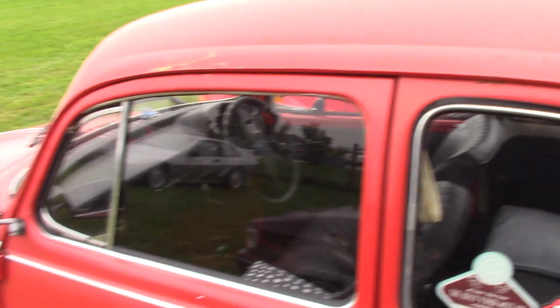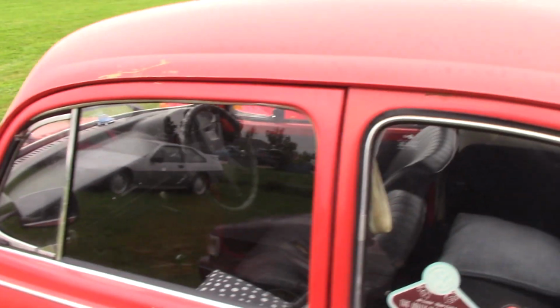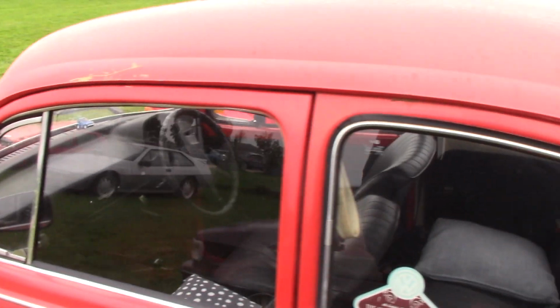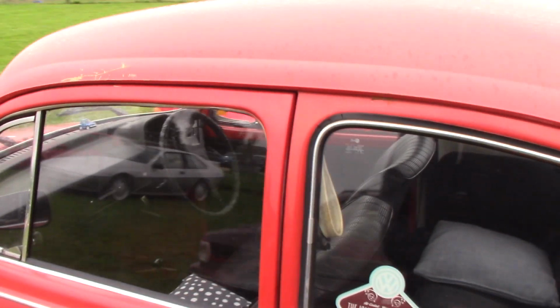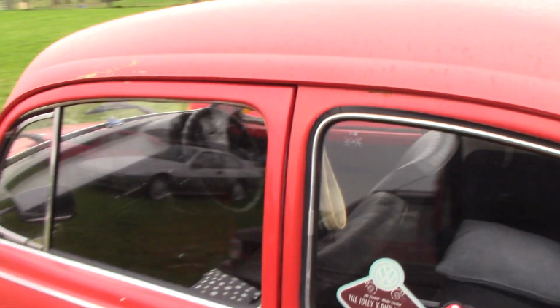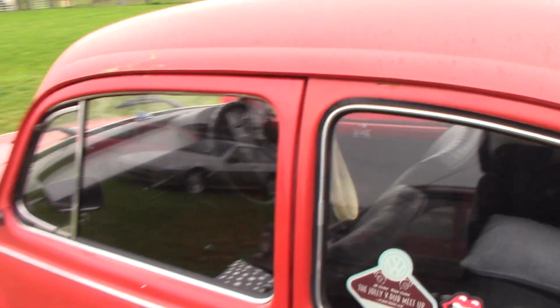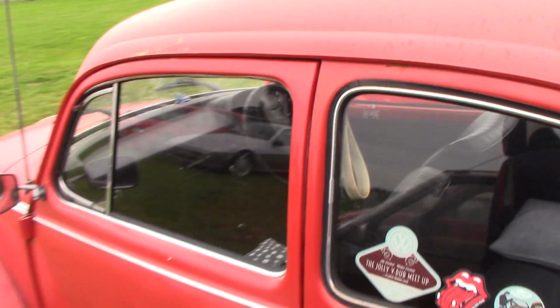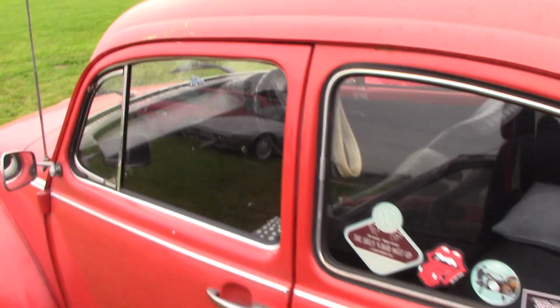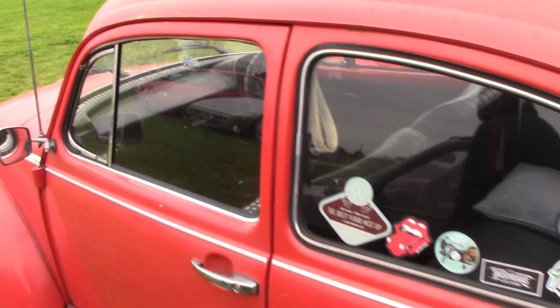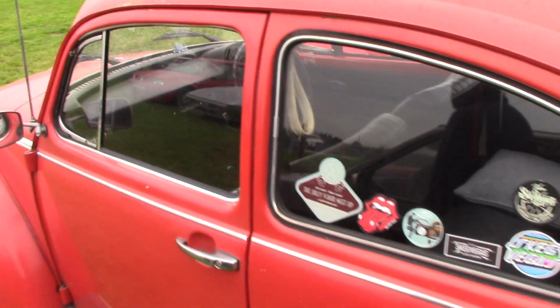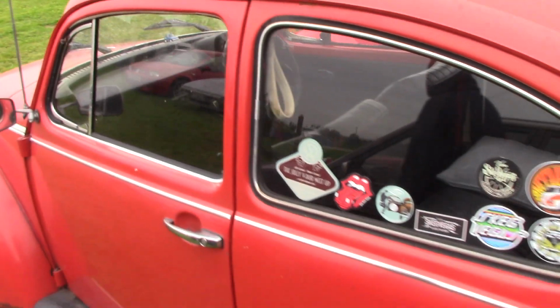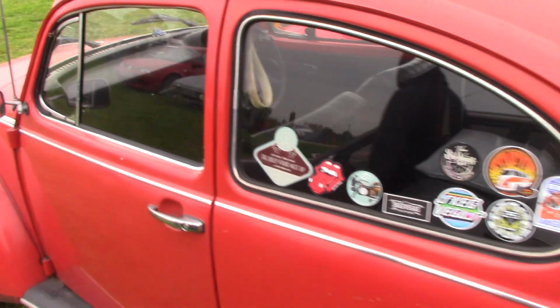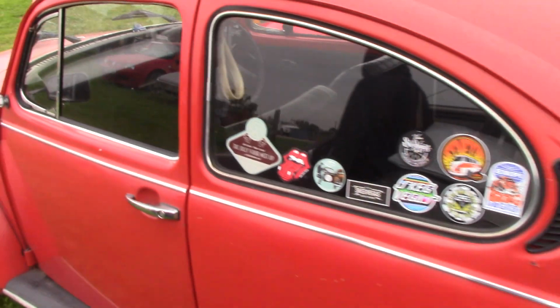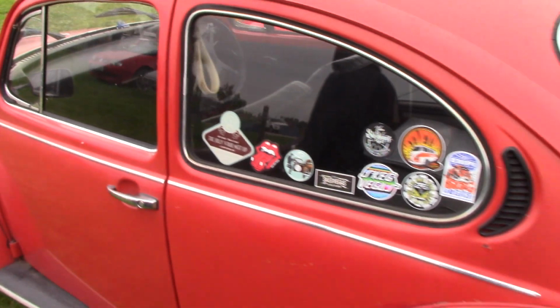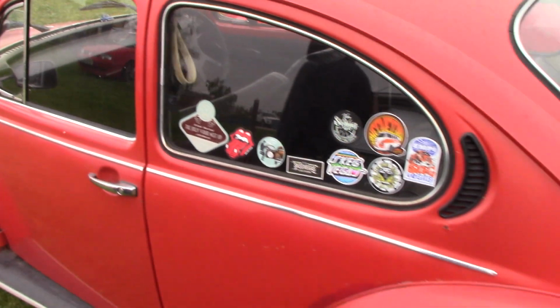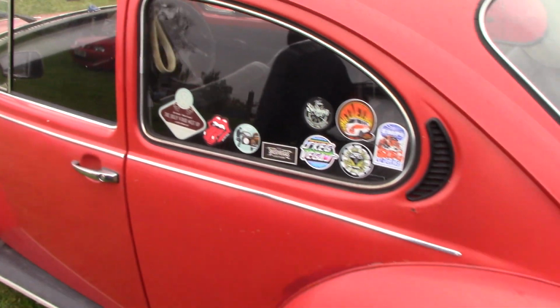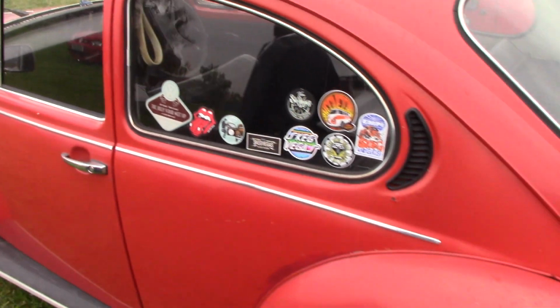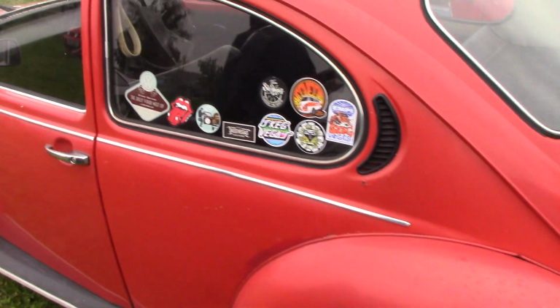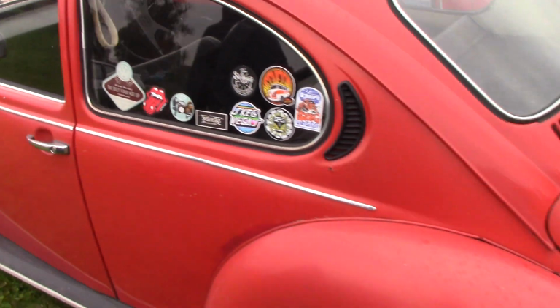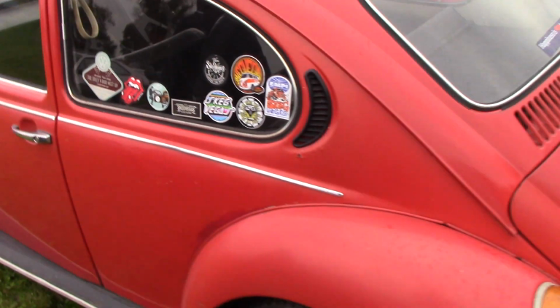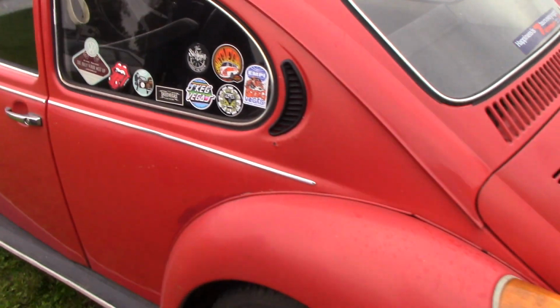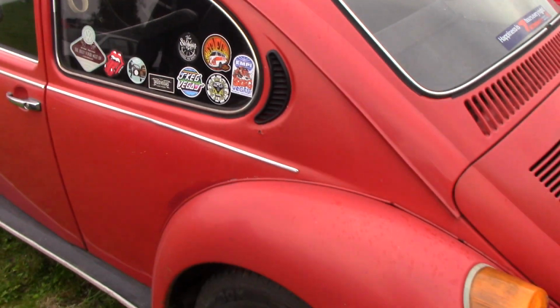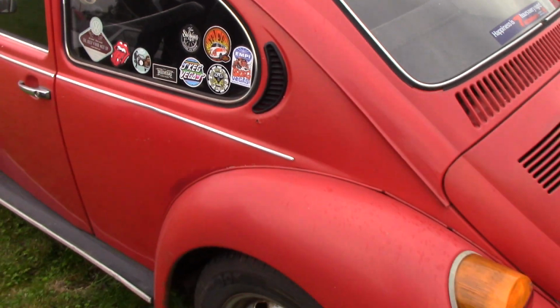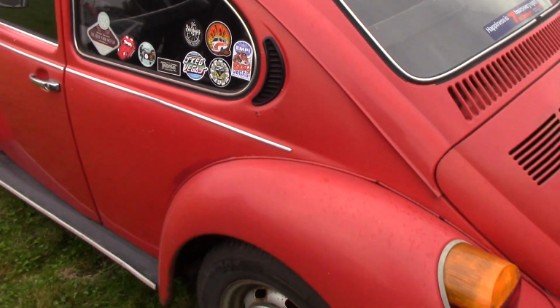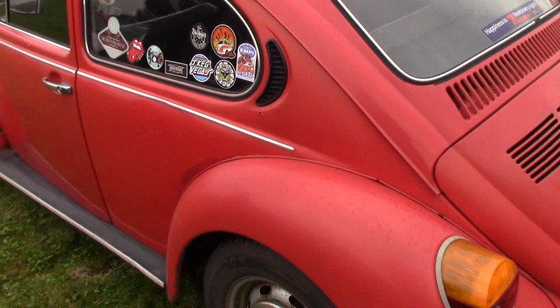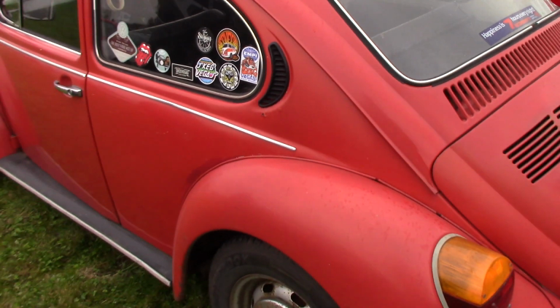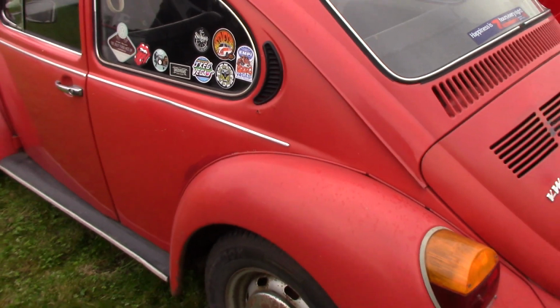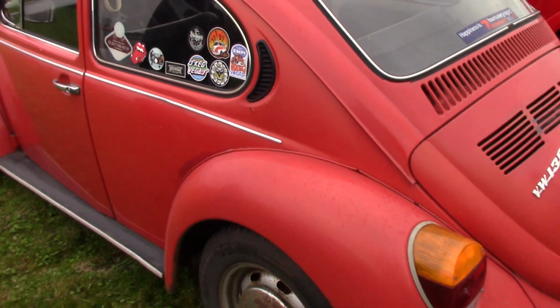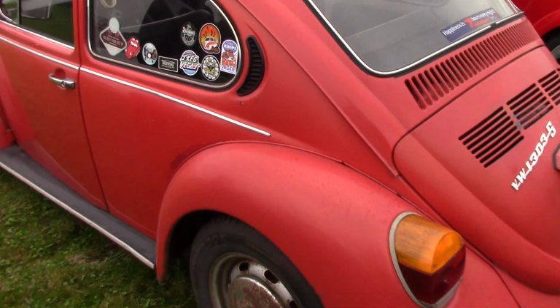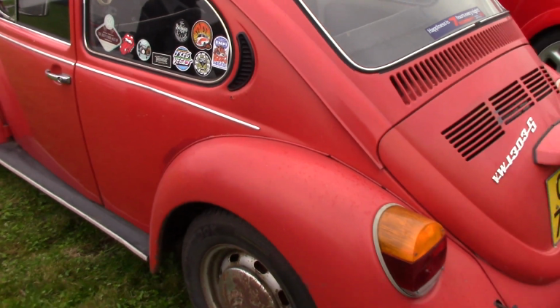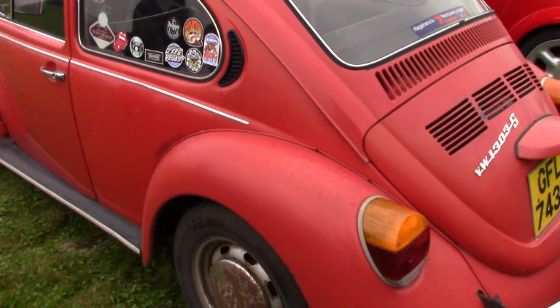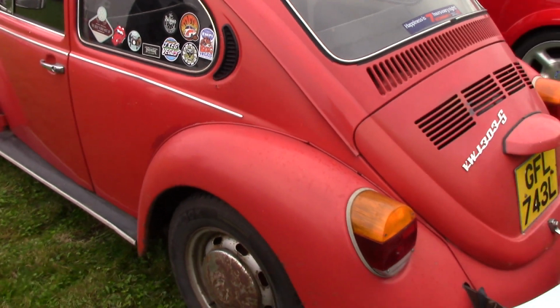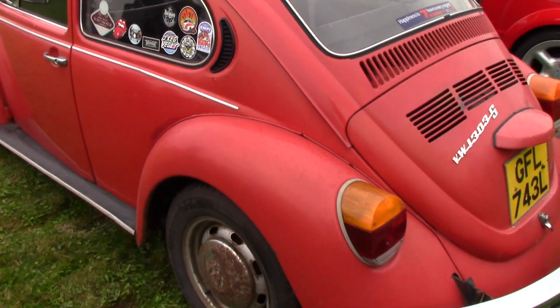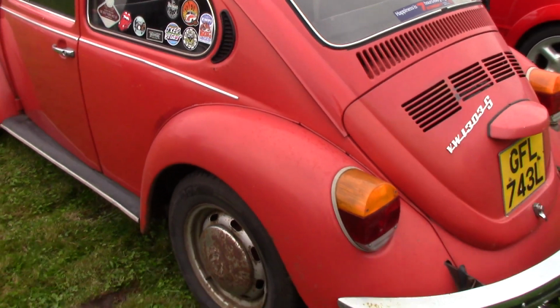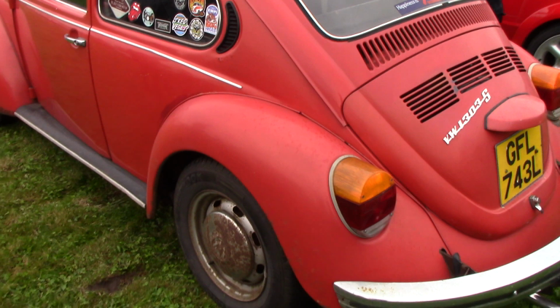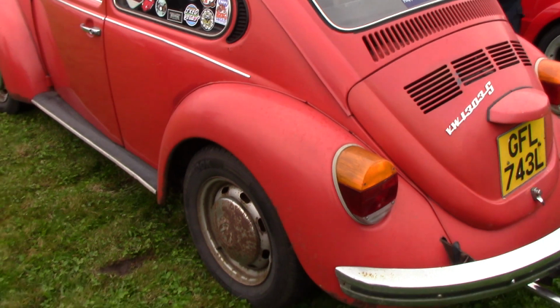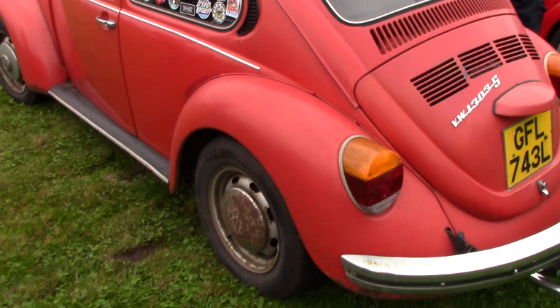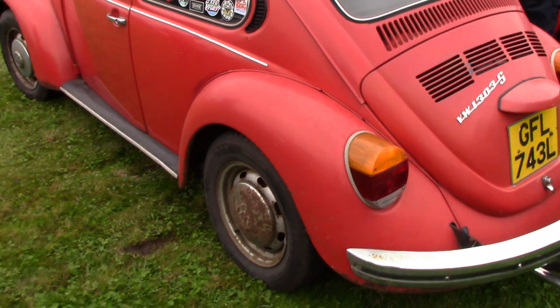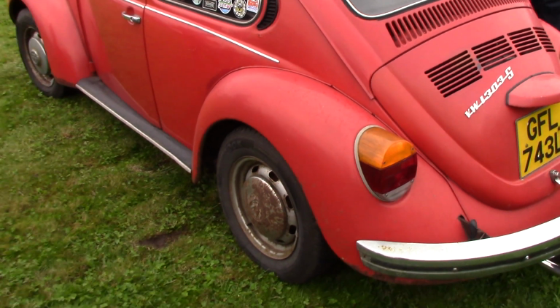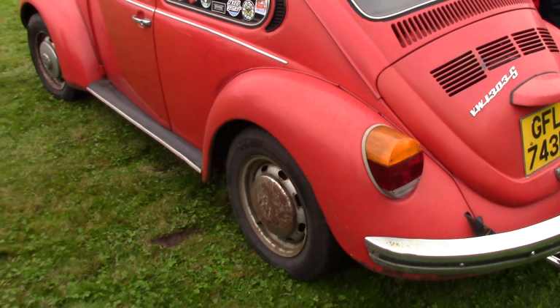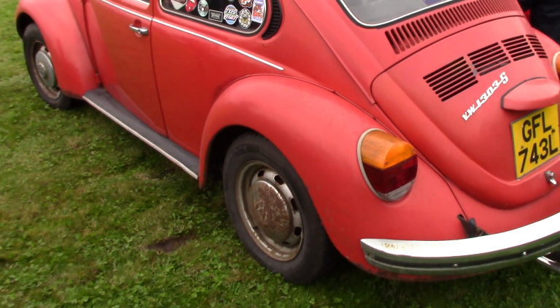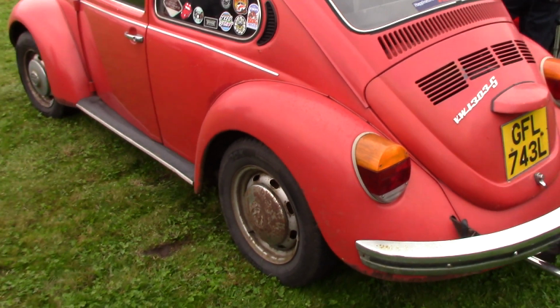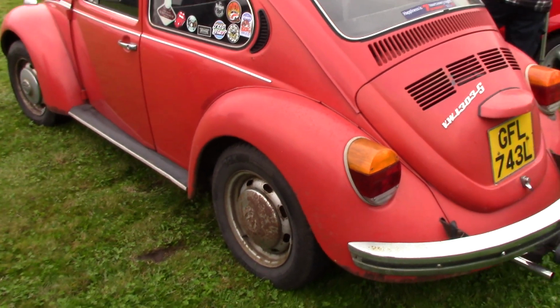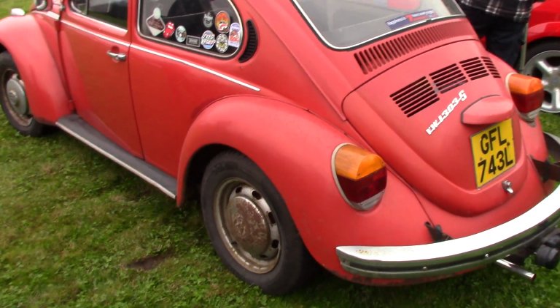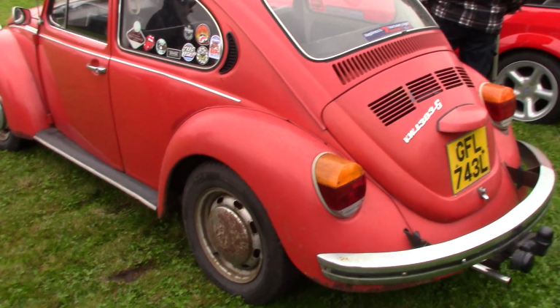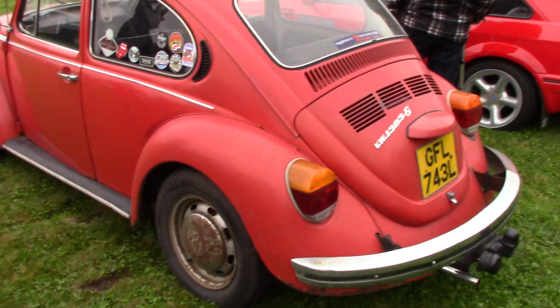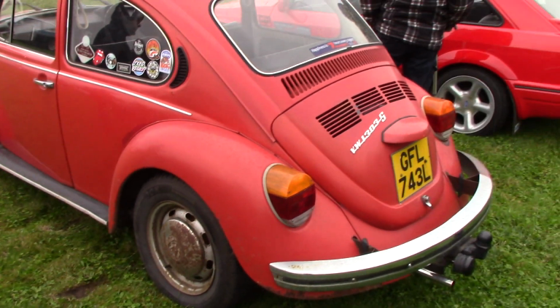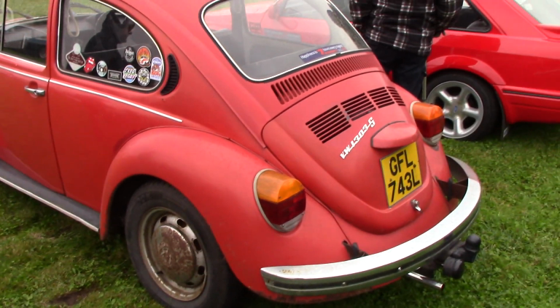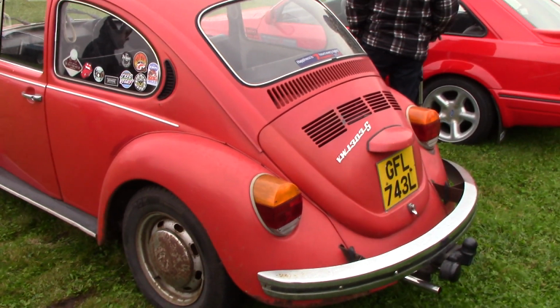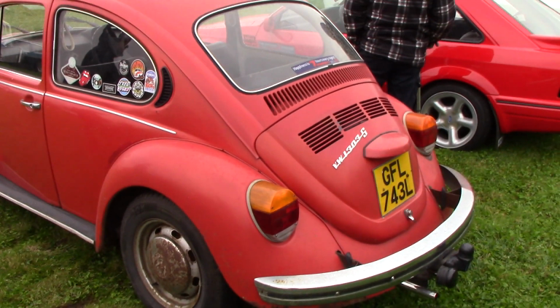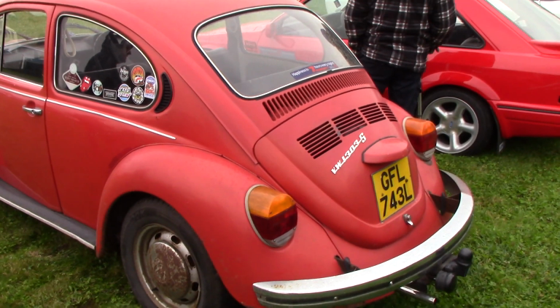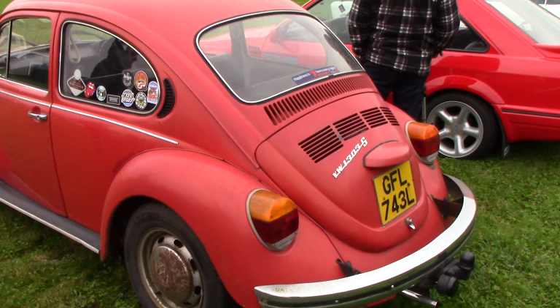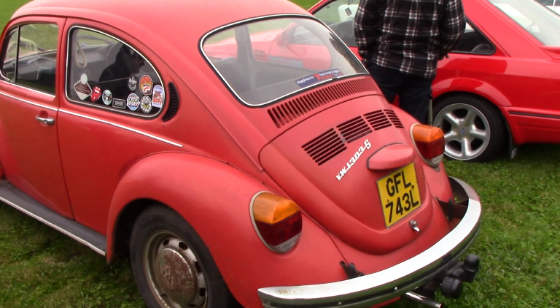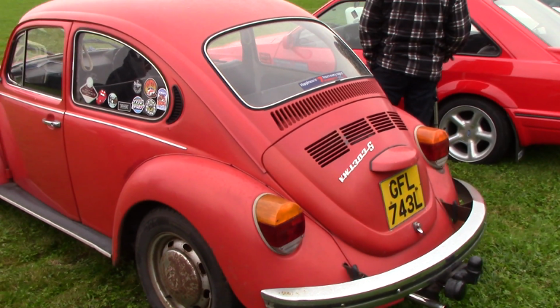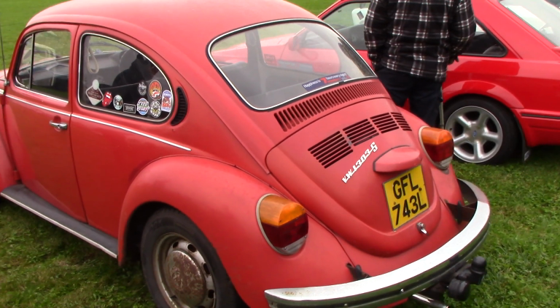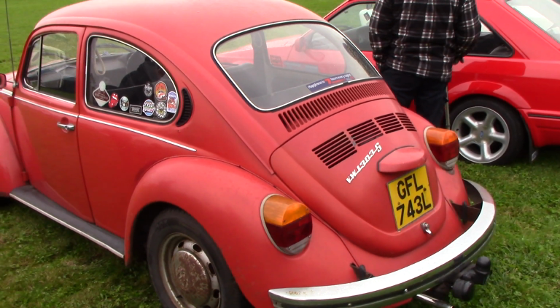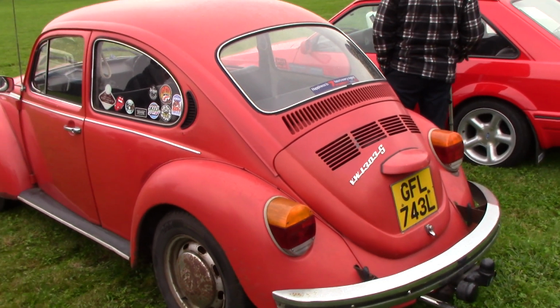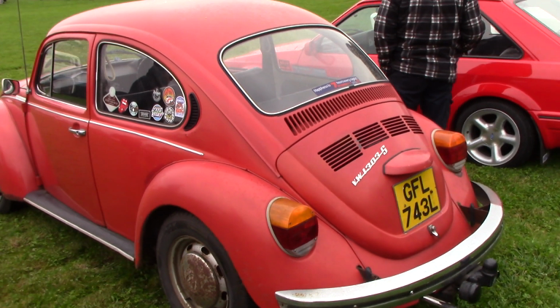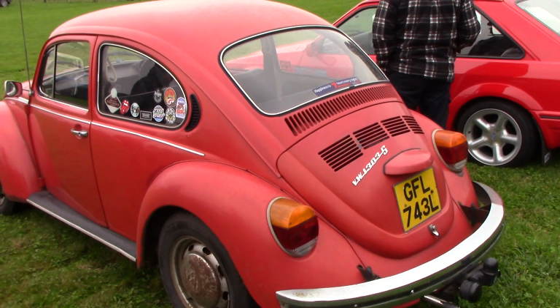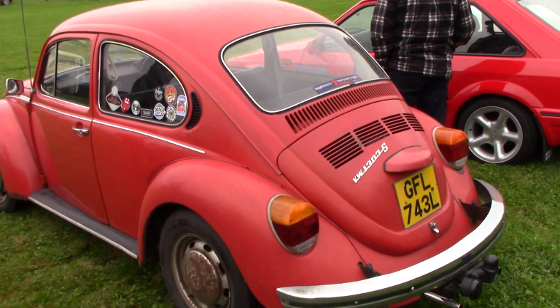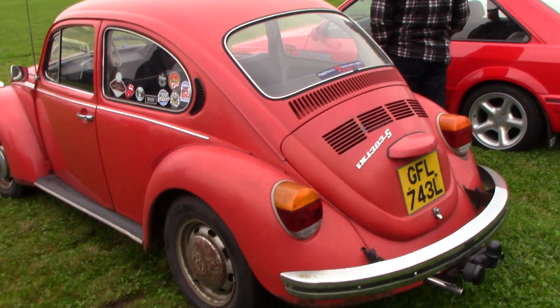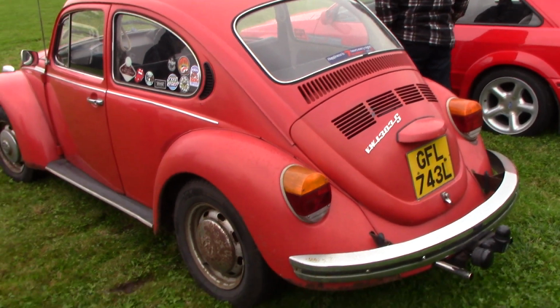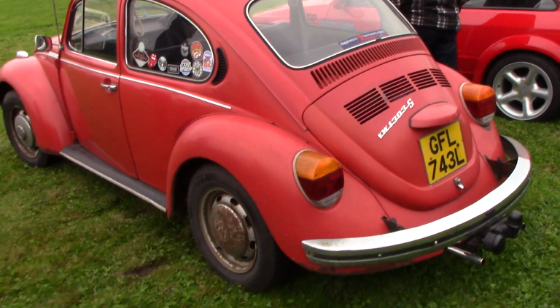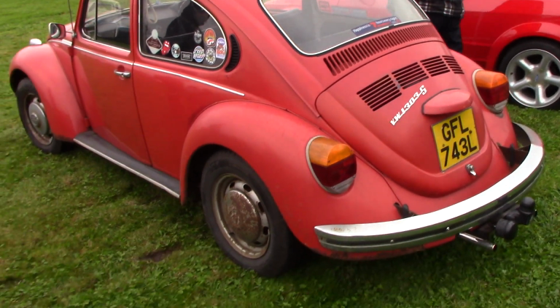Going back a bit guys. Here's the Volkswagen Beetle 1303S.